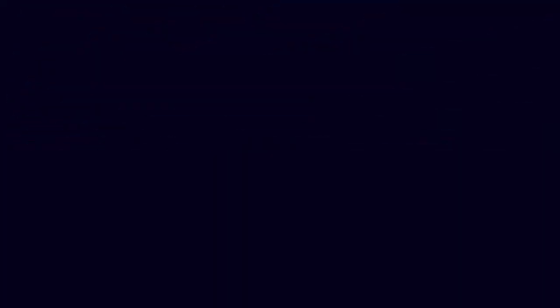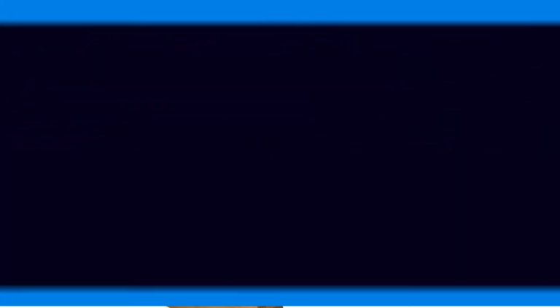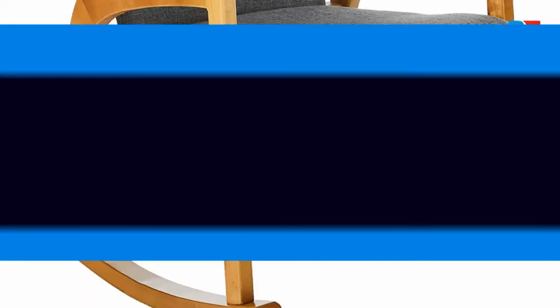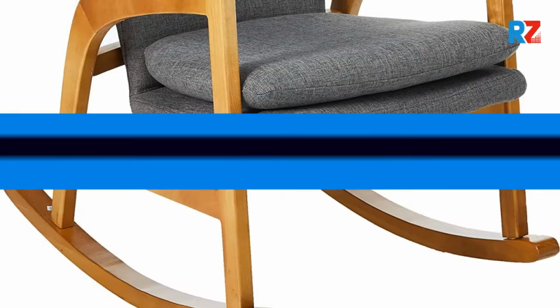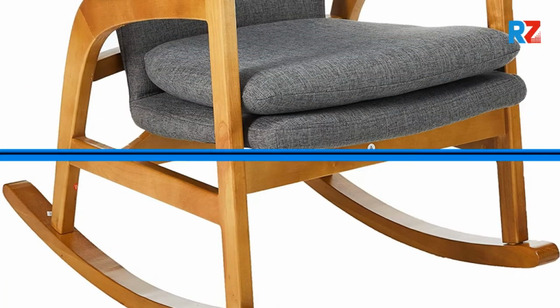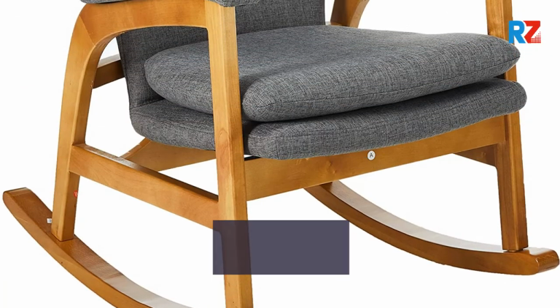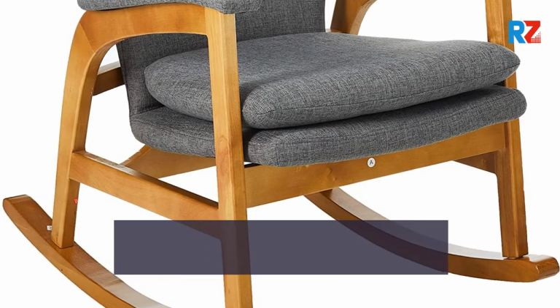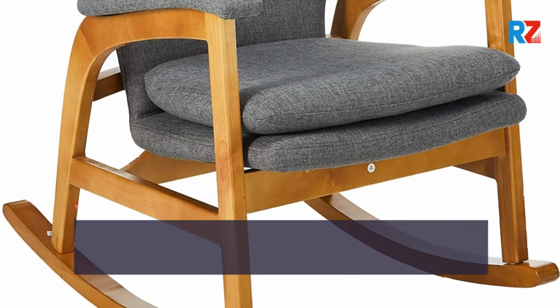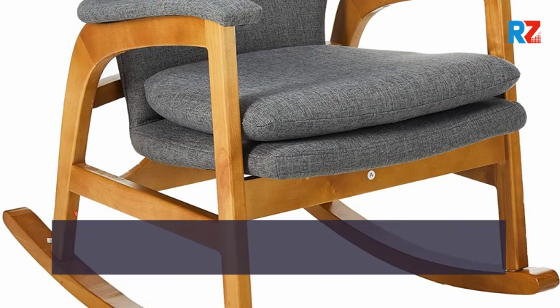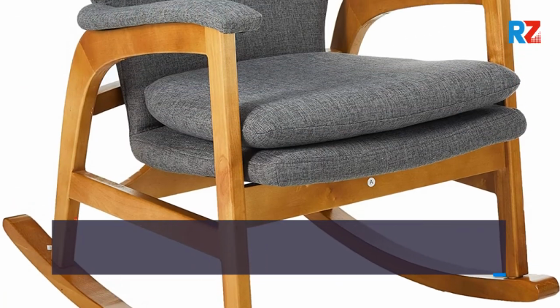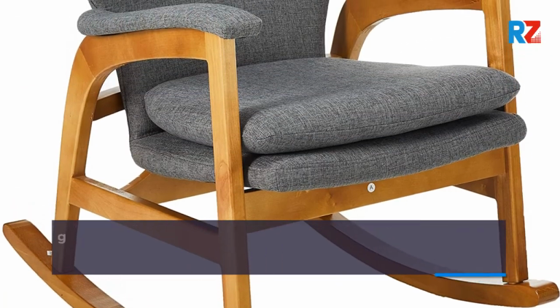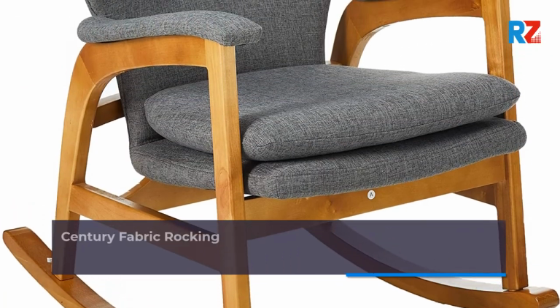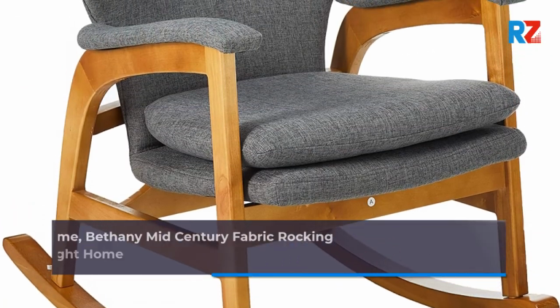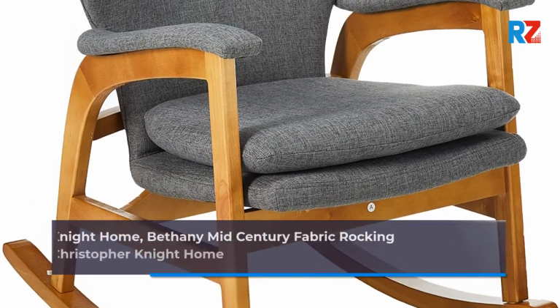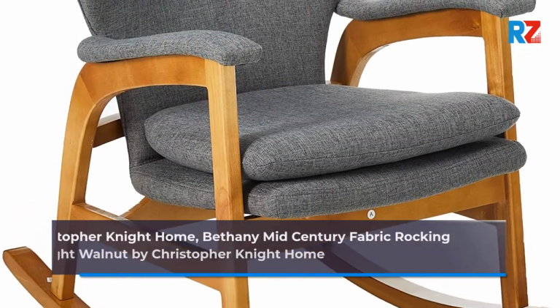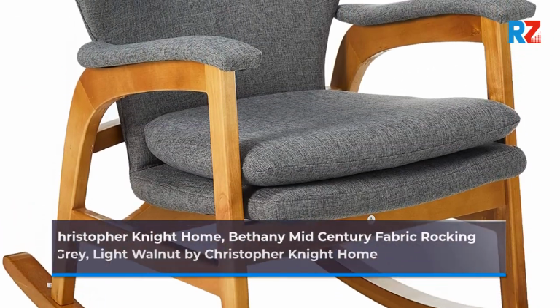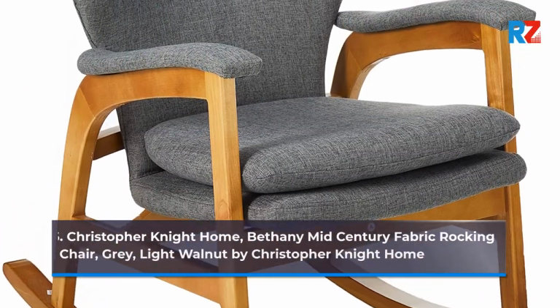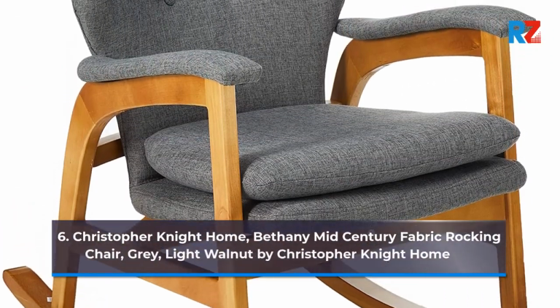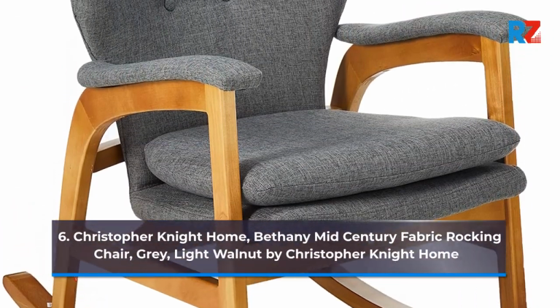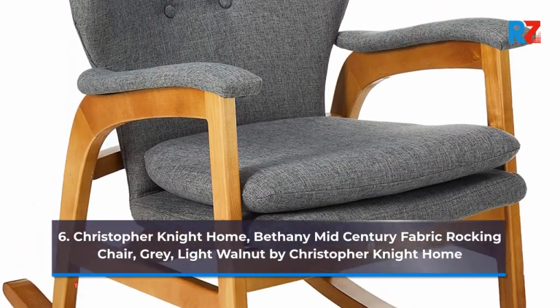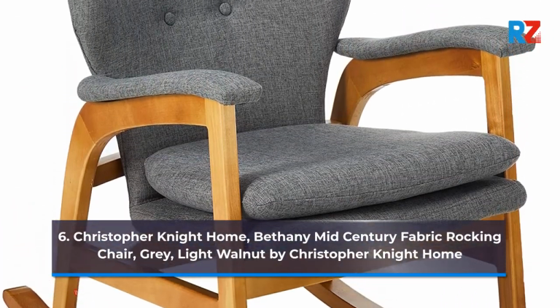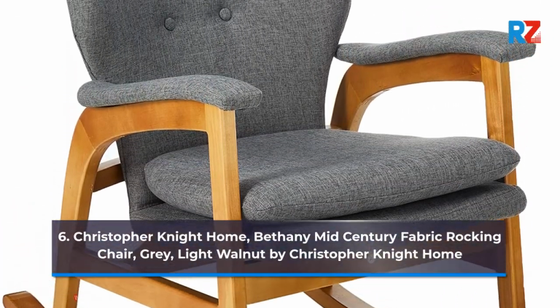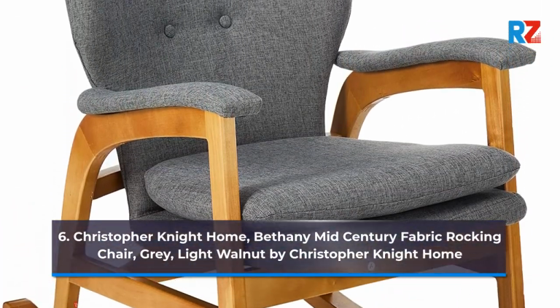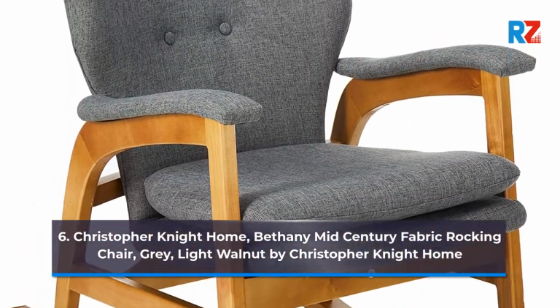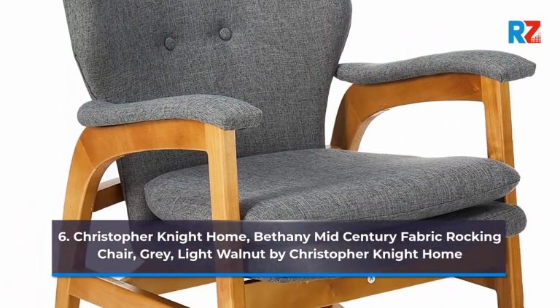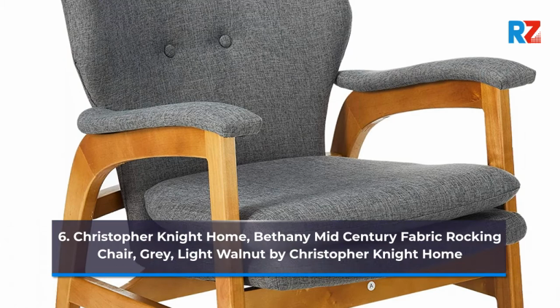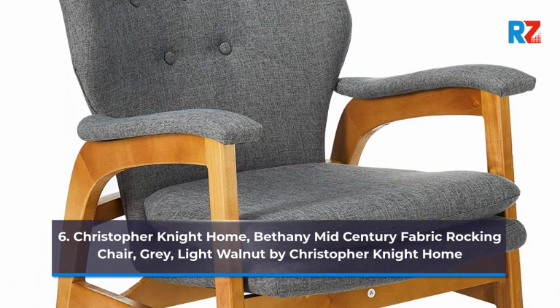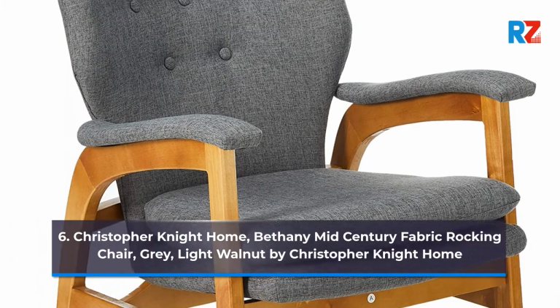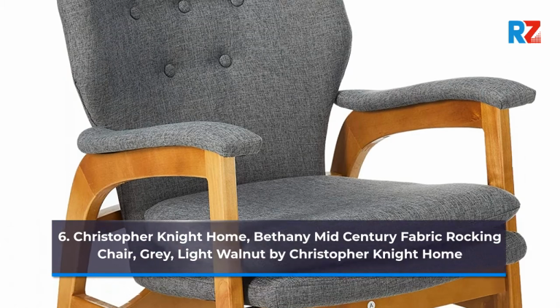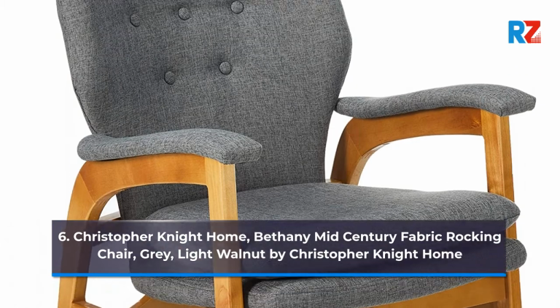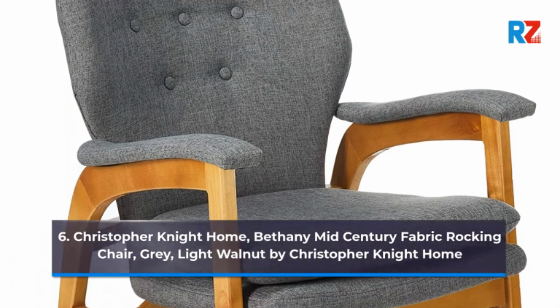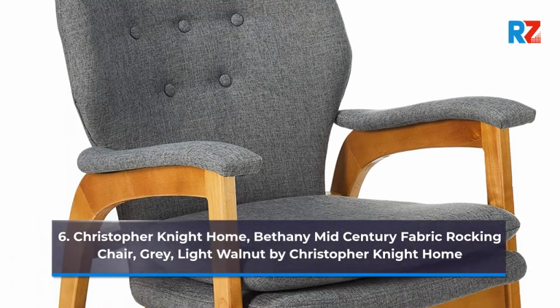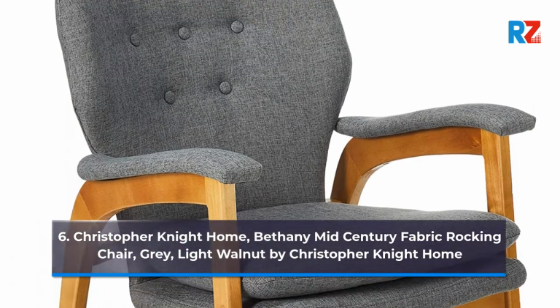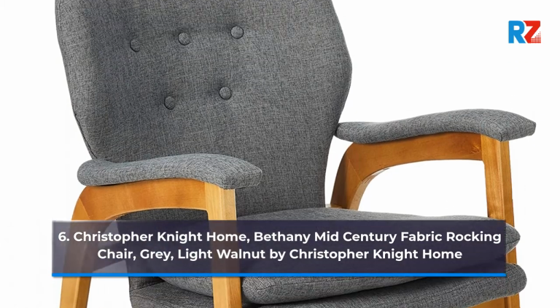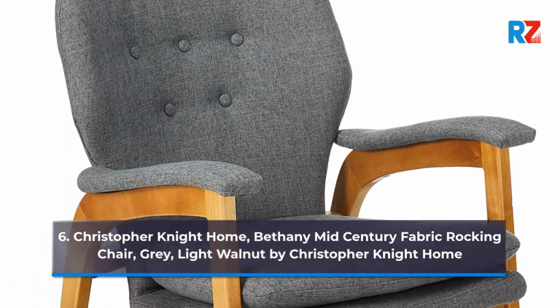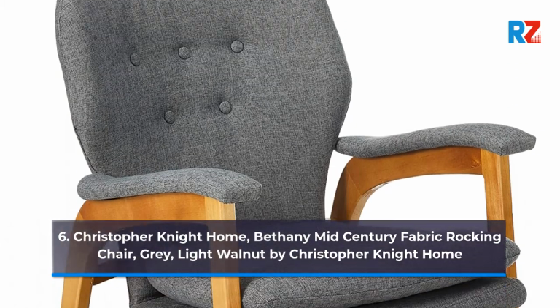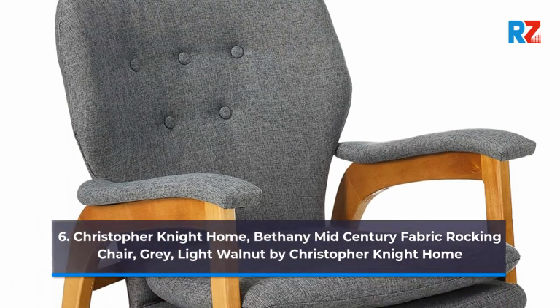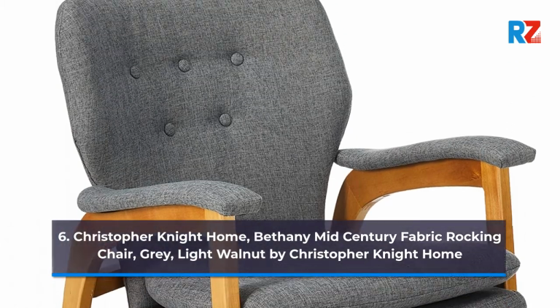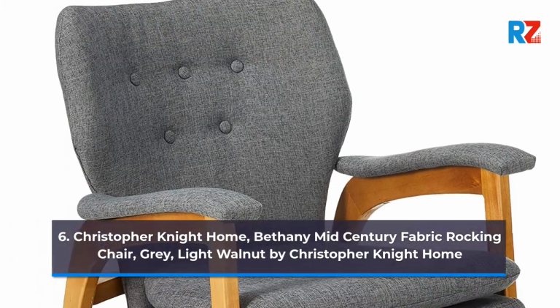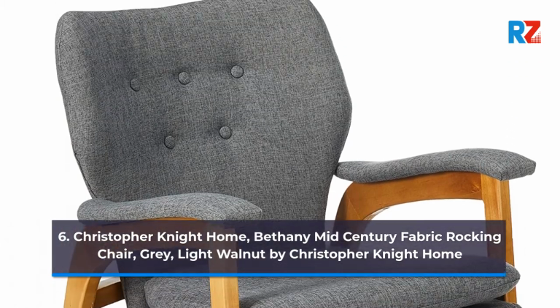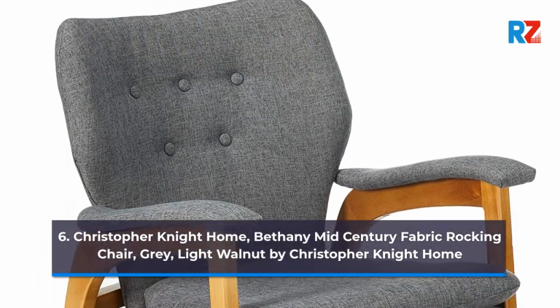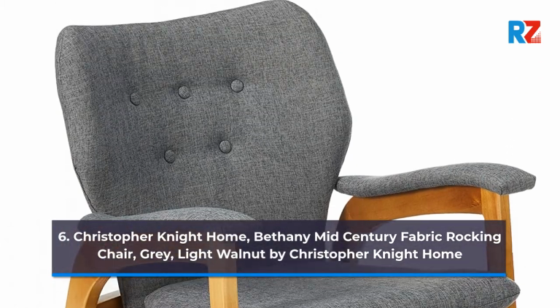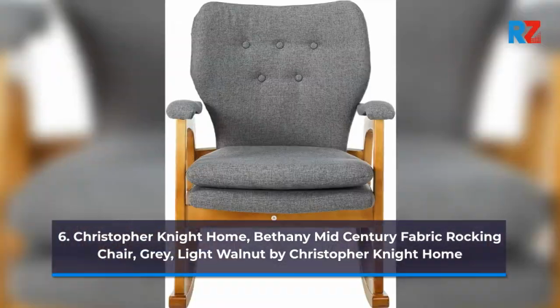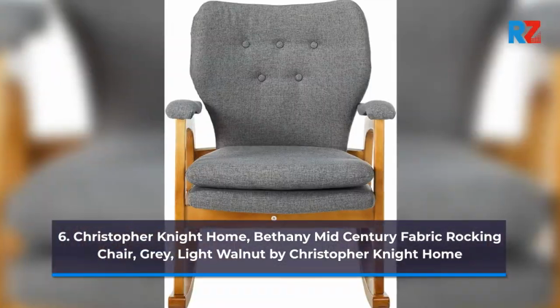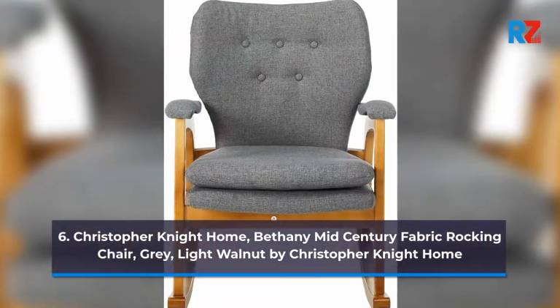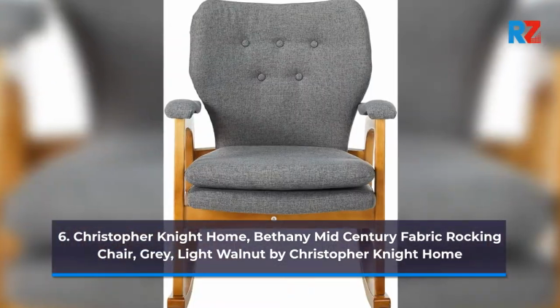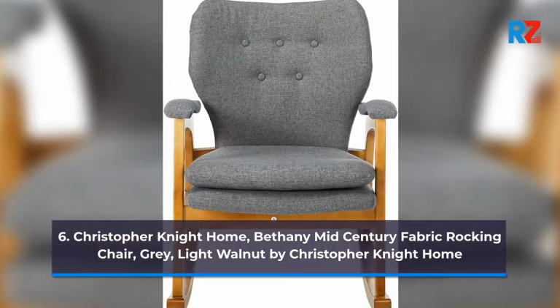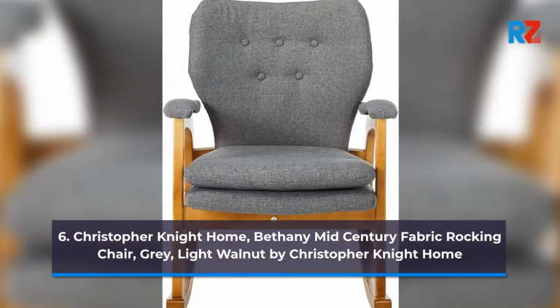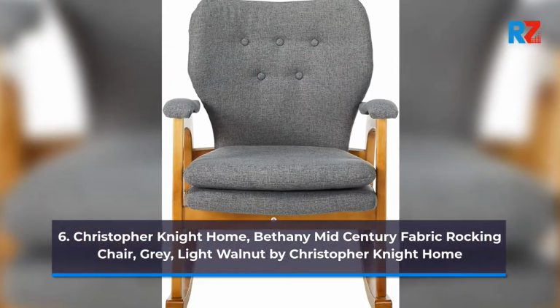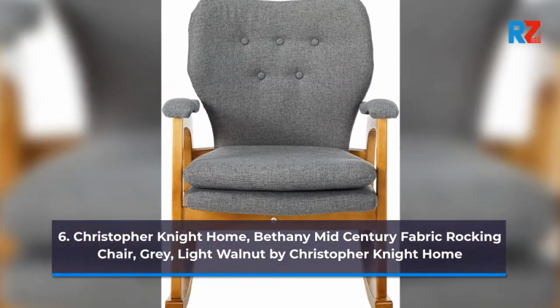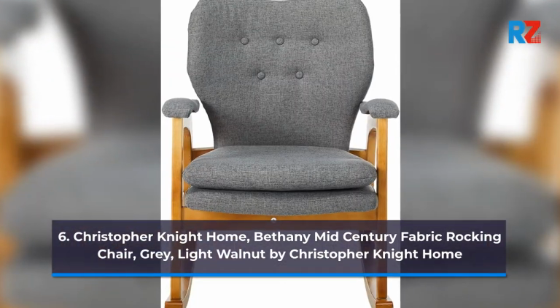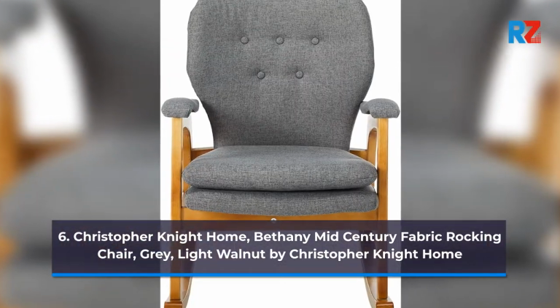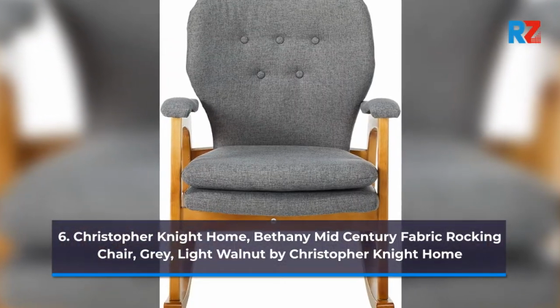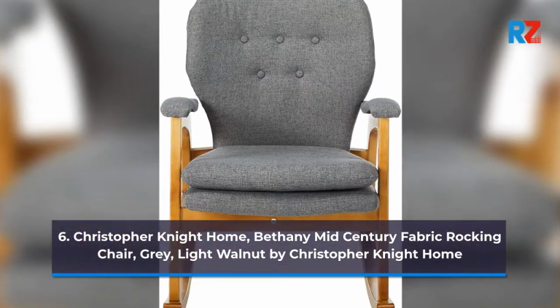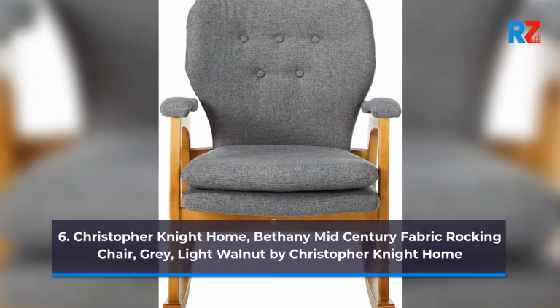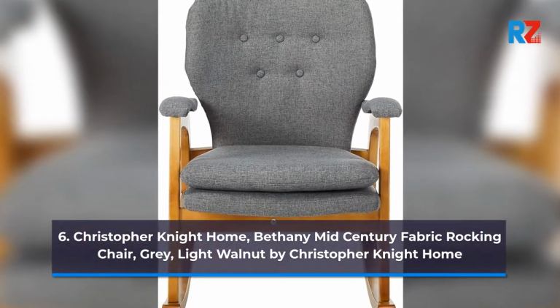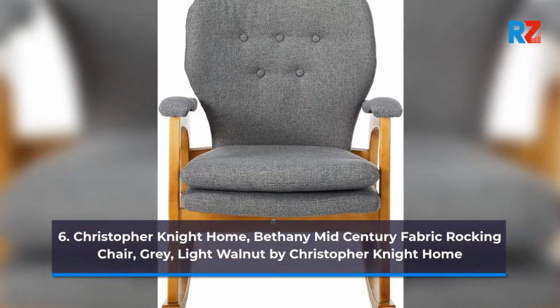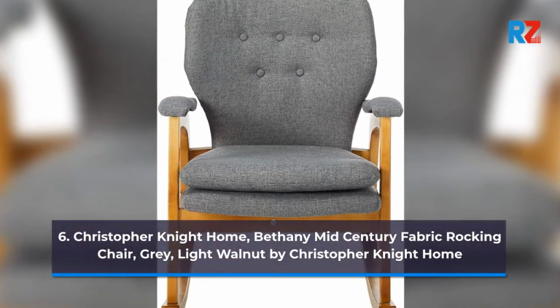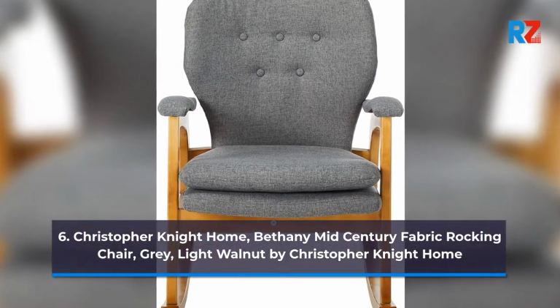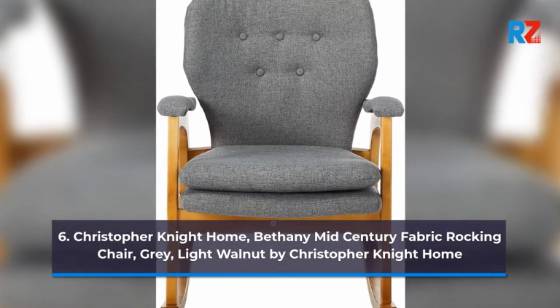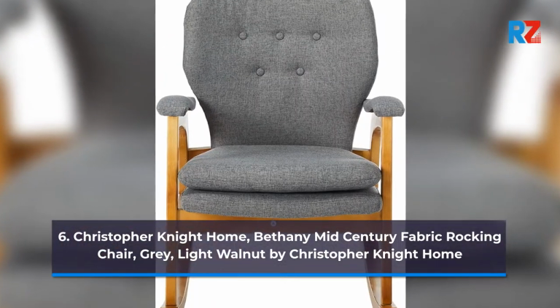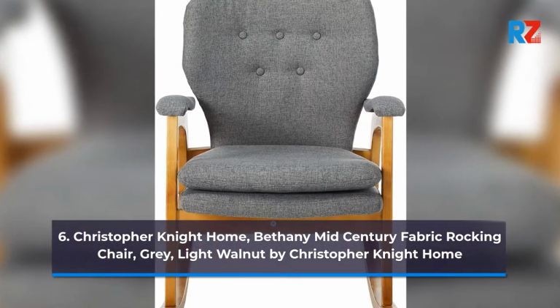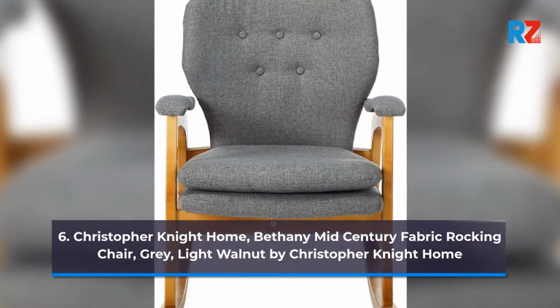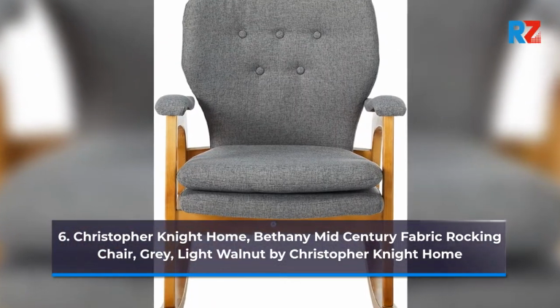6. Christopher Knight Home Bethany Mid-Century Fabric Rocking Chair, Gray Light Walnut by Christopher Knight Home.